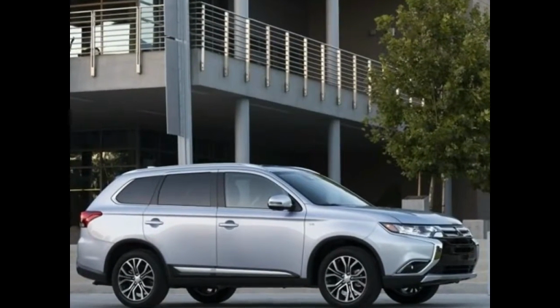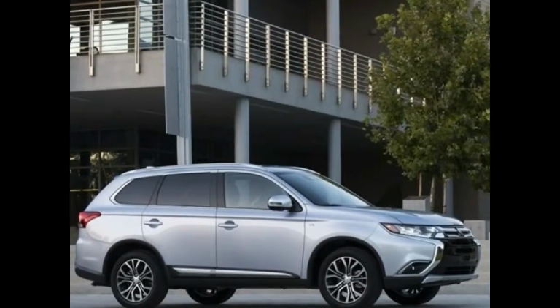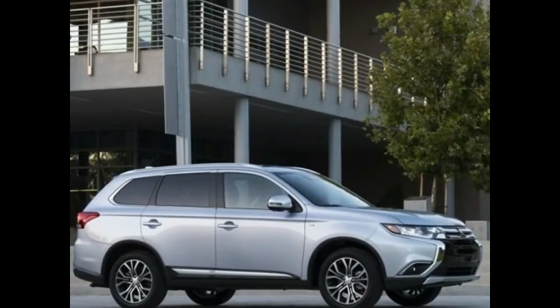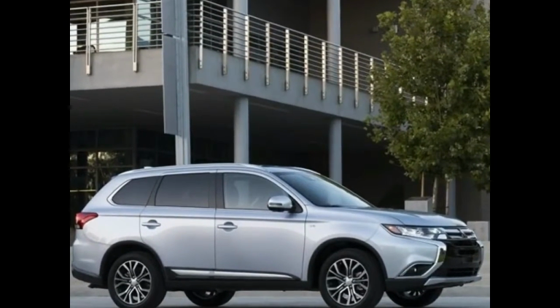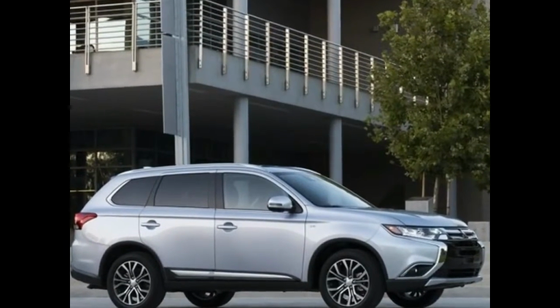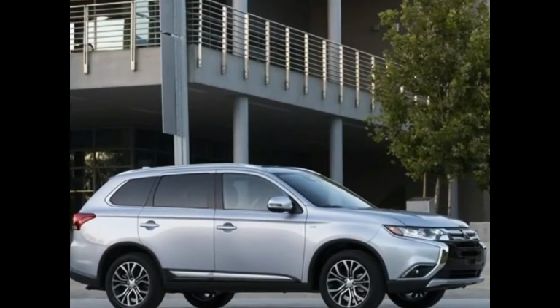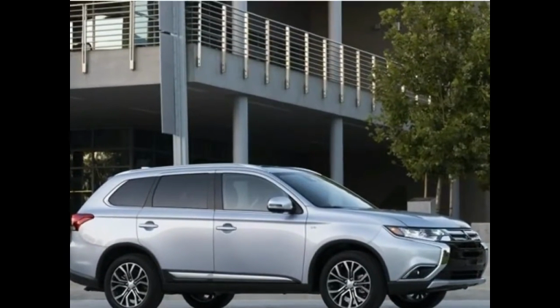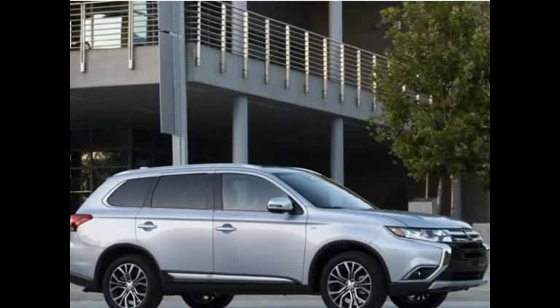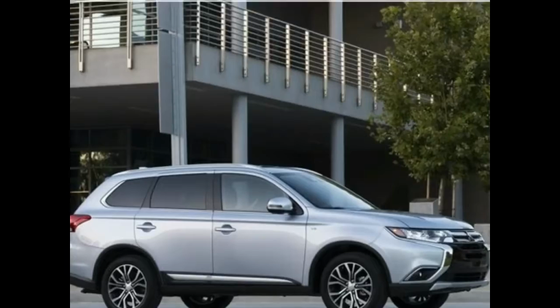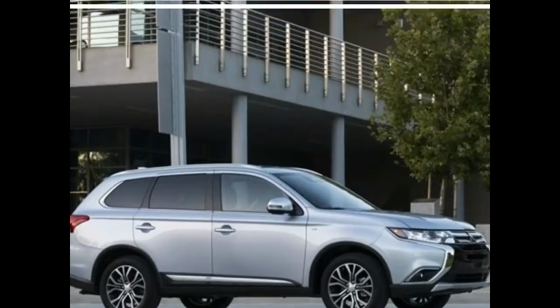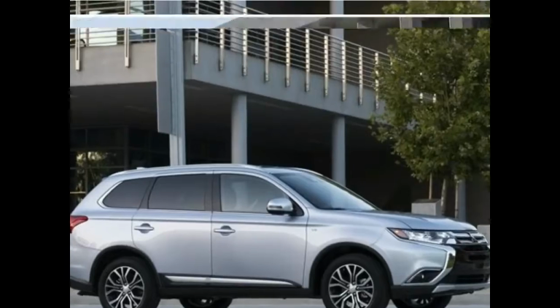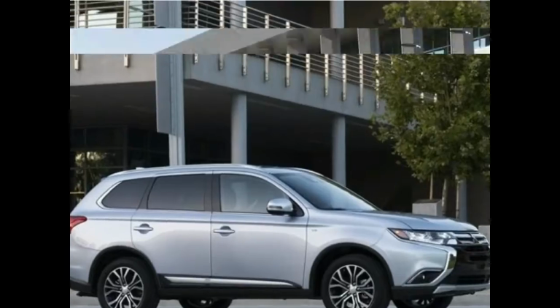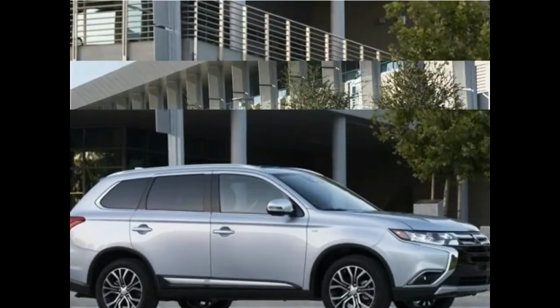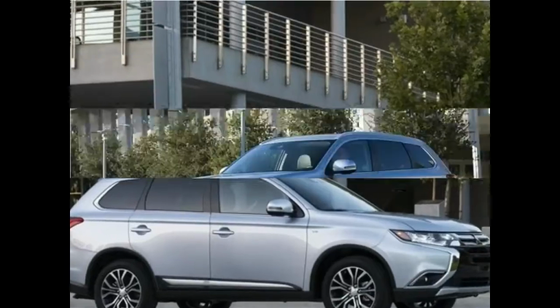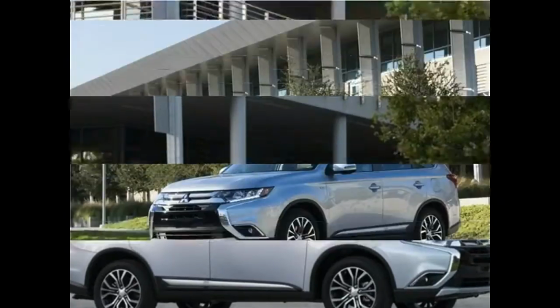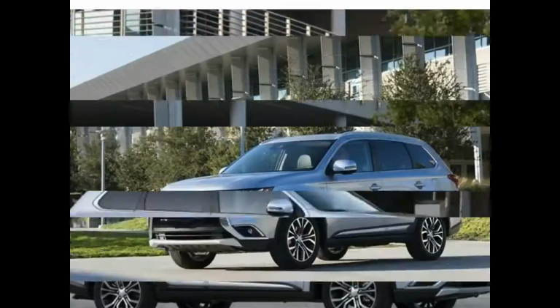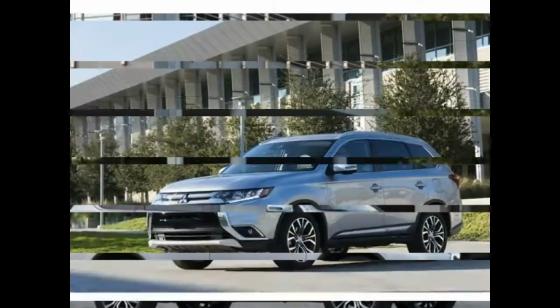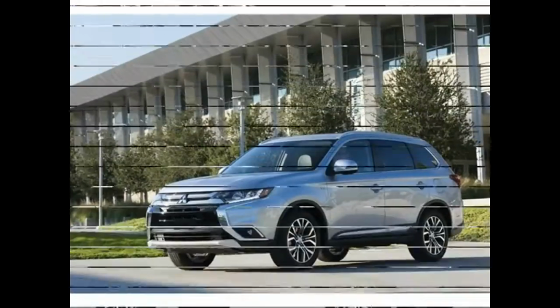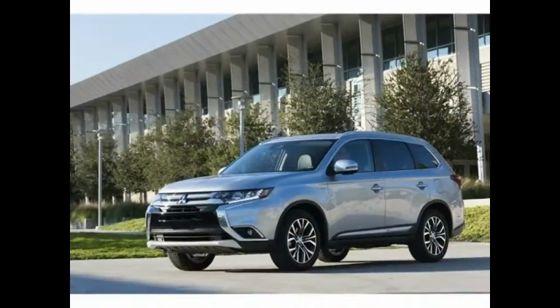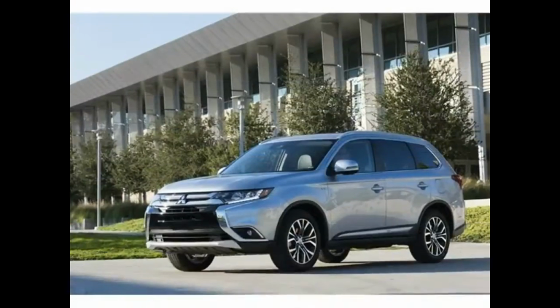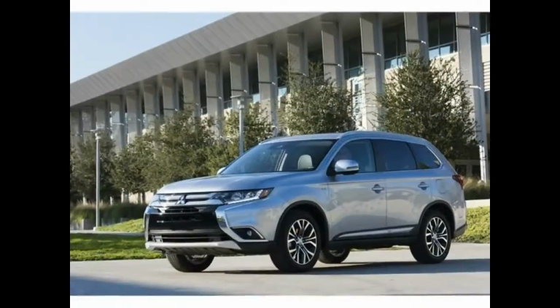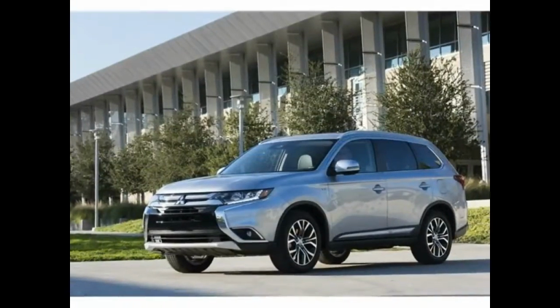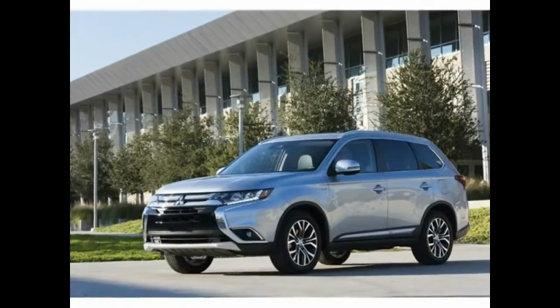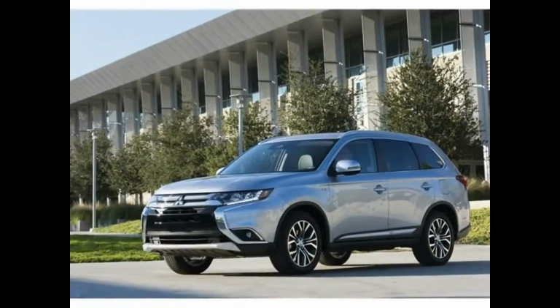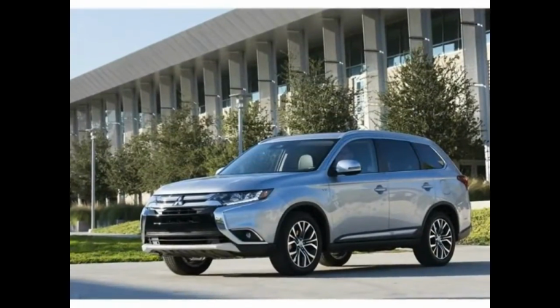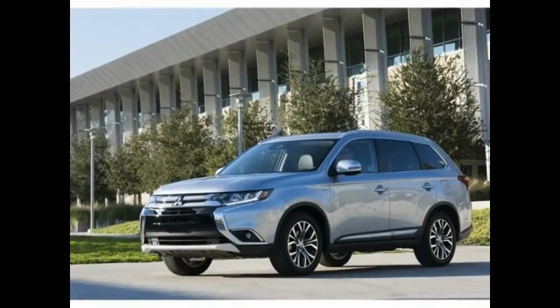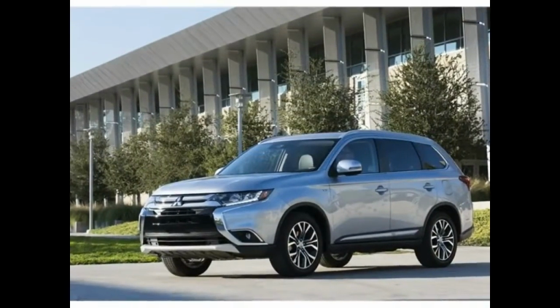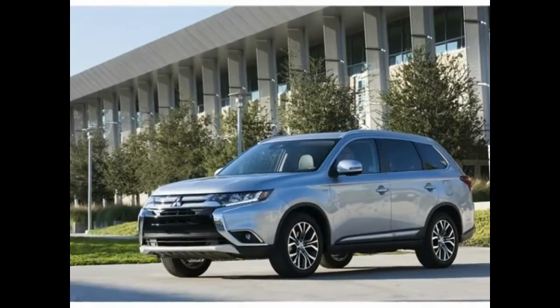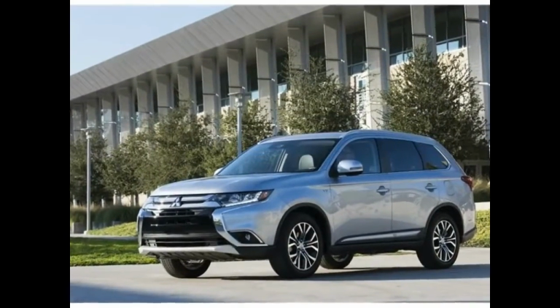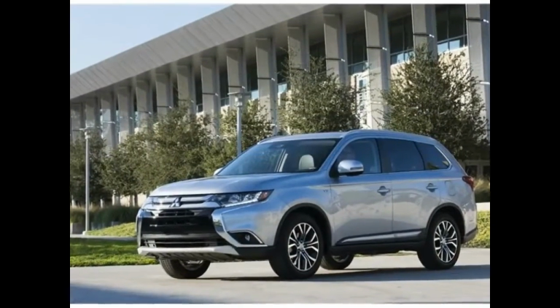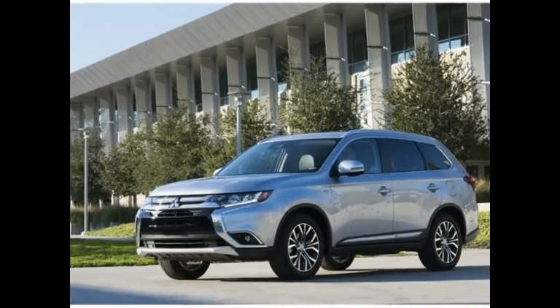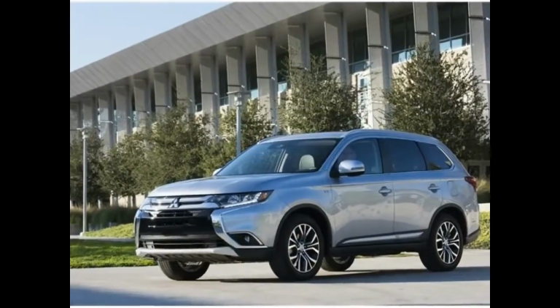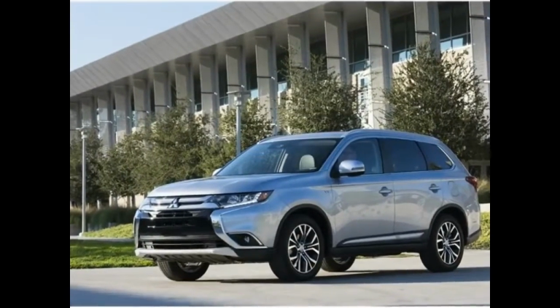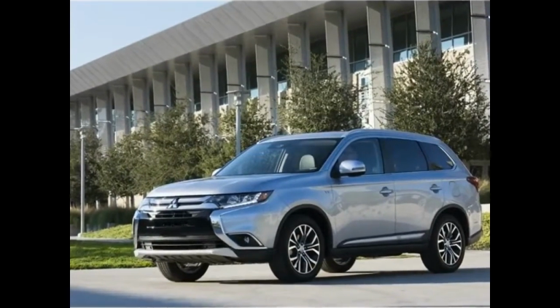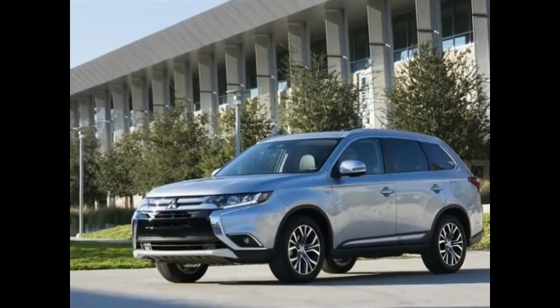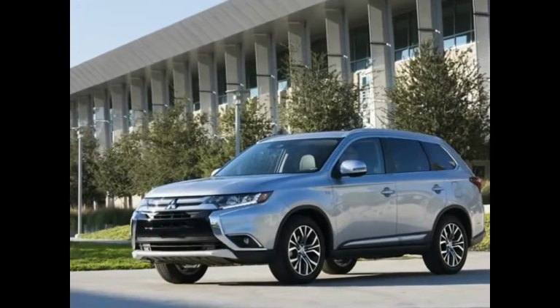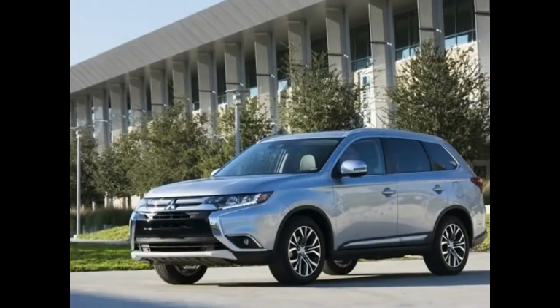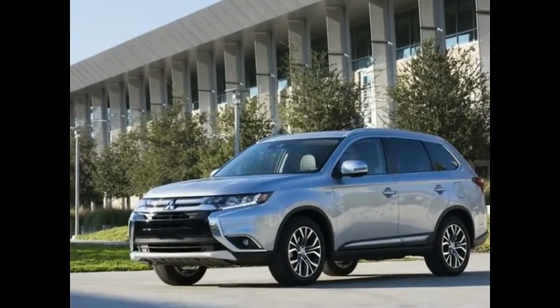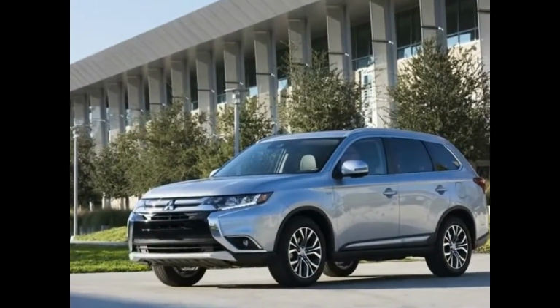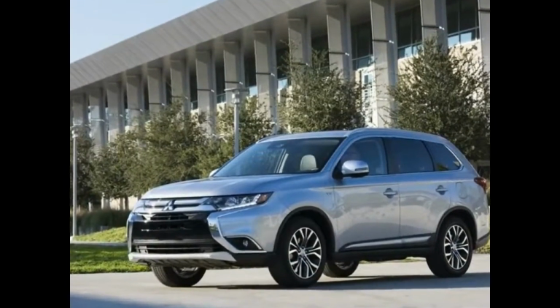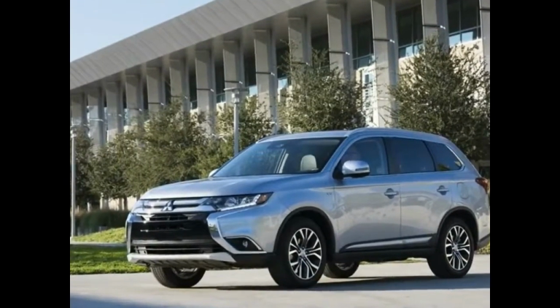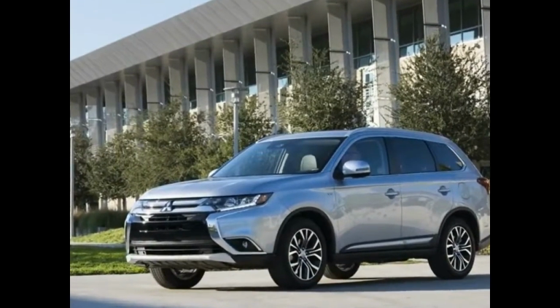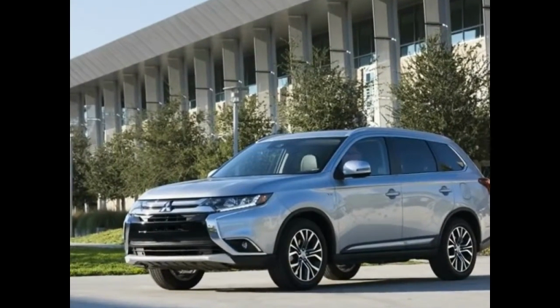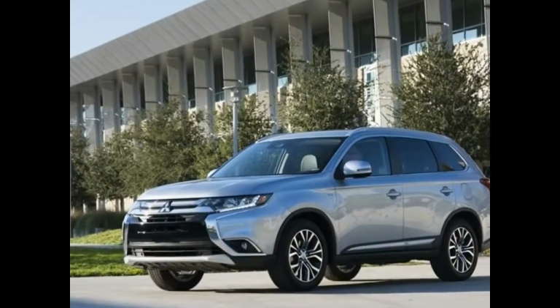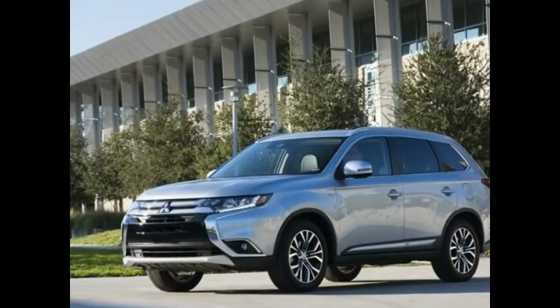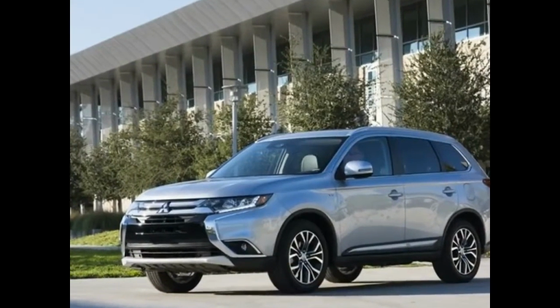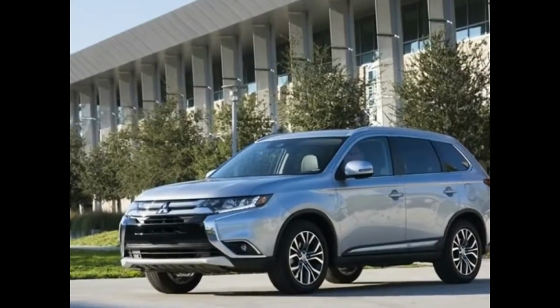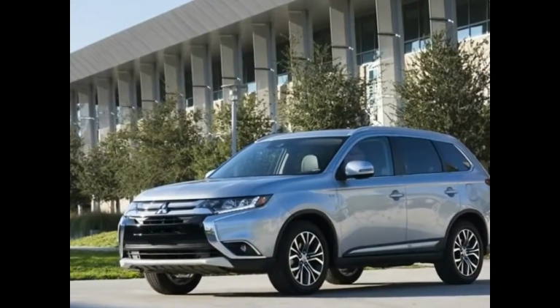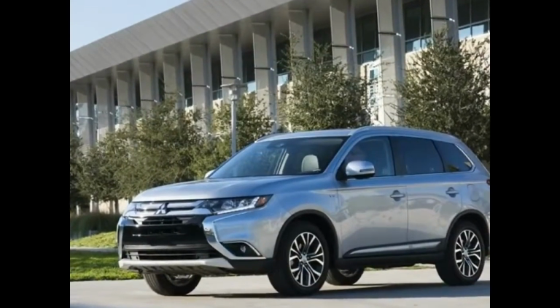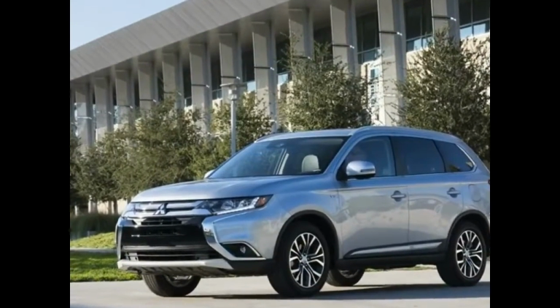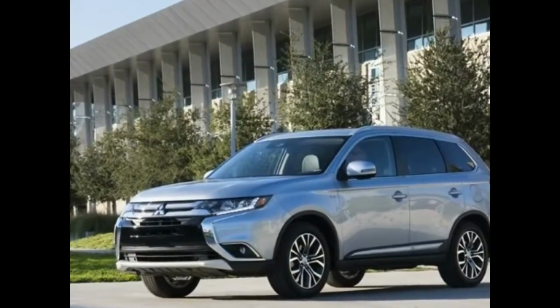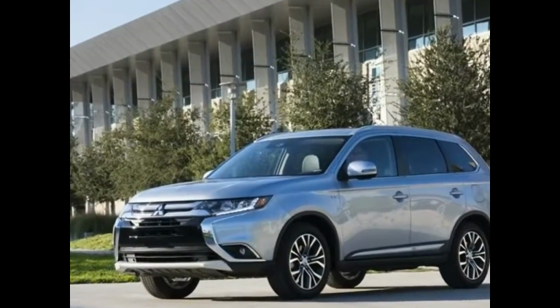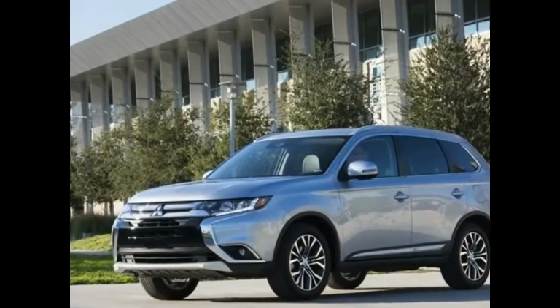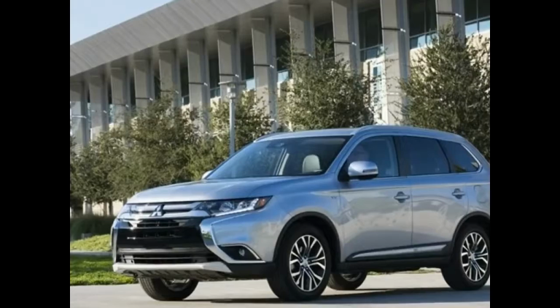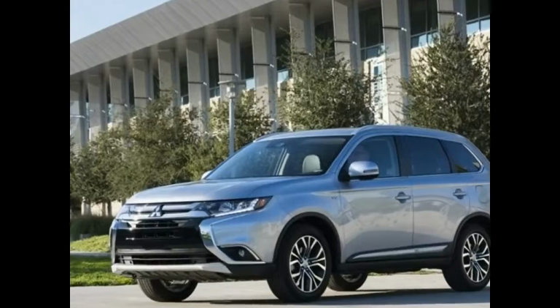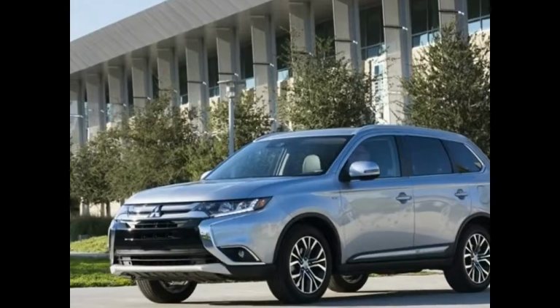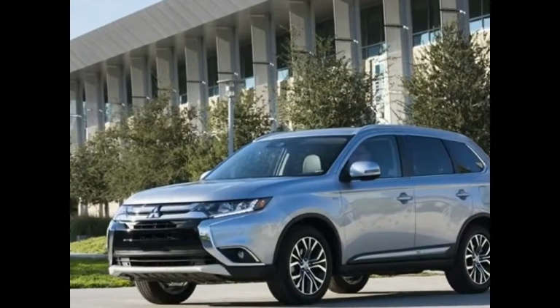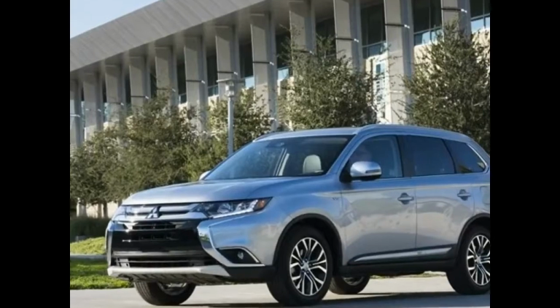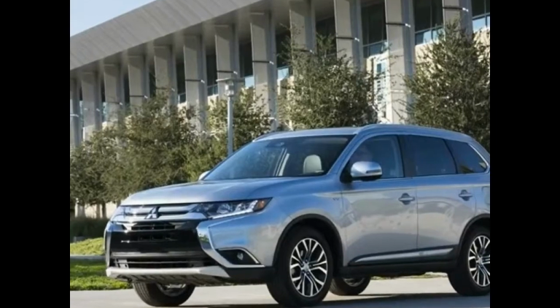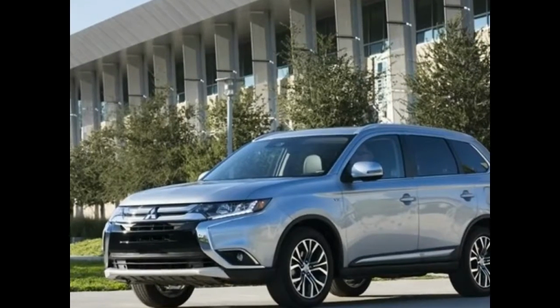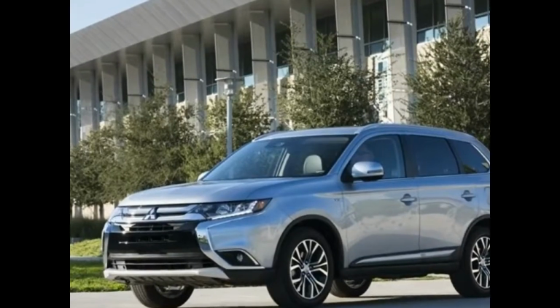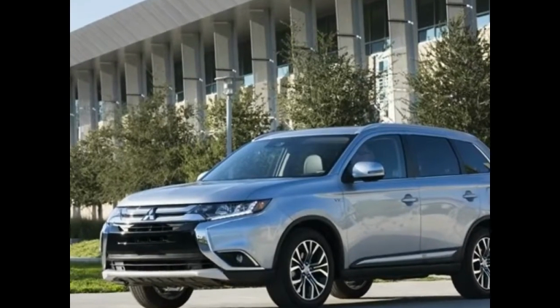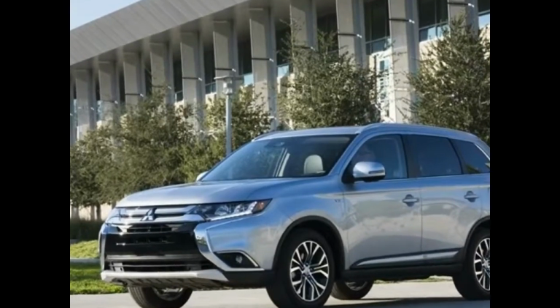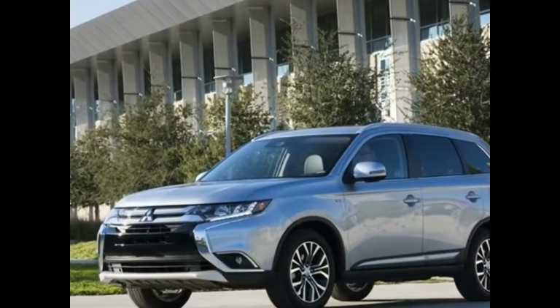The SEL, at $26,935, adds blind spot monitoring with rear cross-traffic alert and some cosmetic touches like black roof rails.